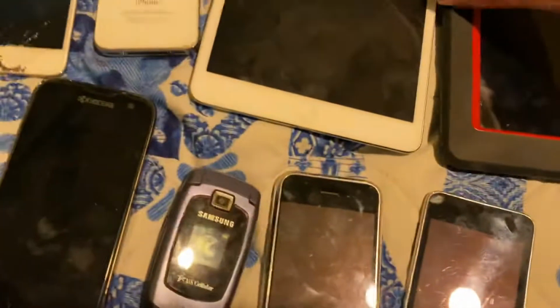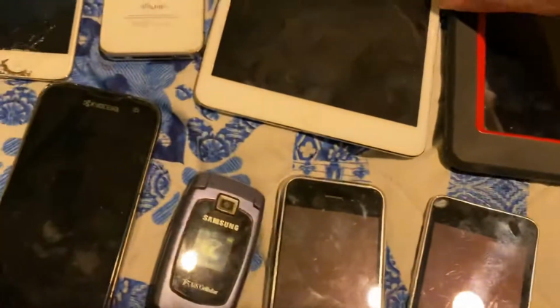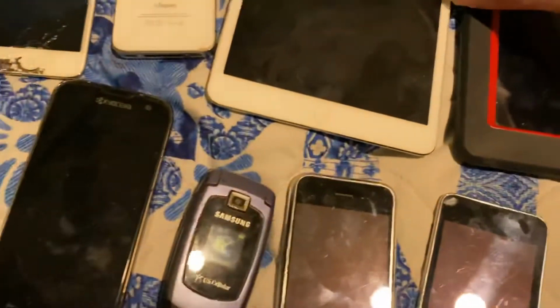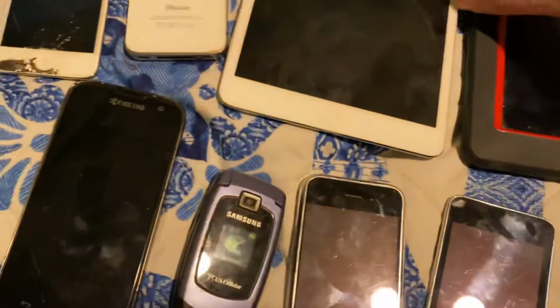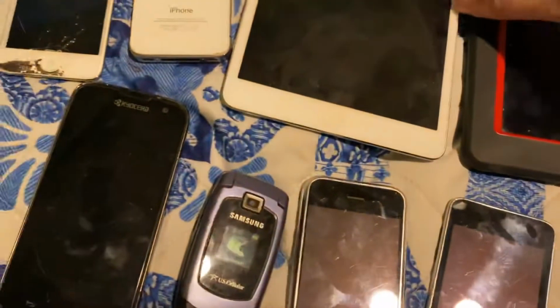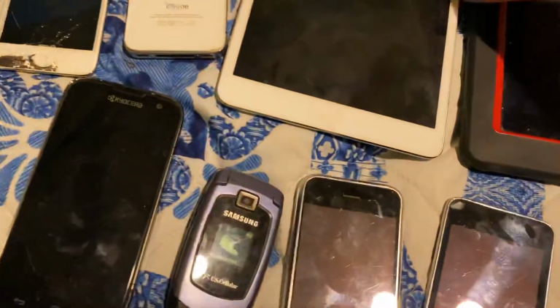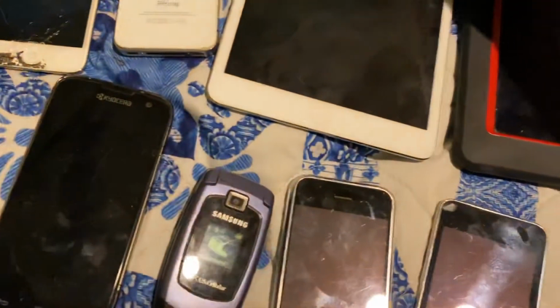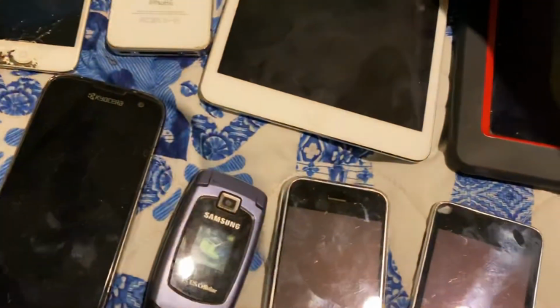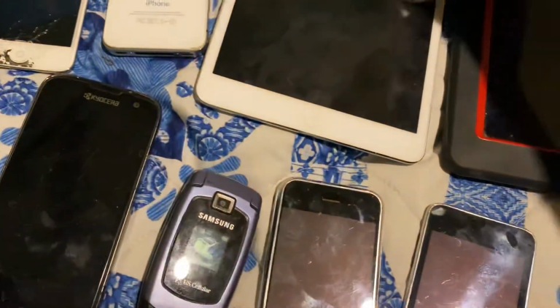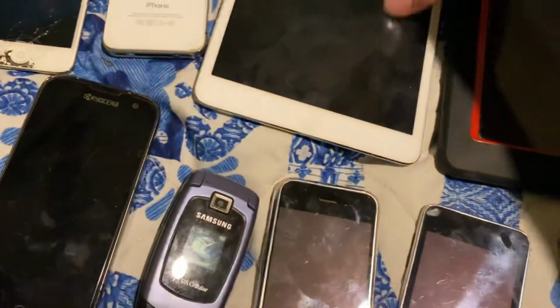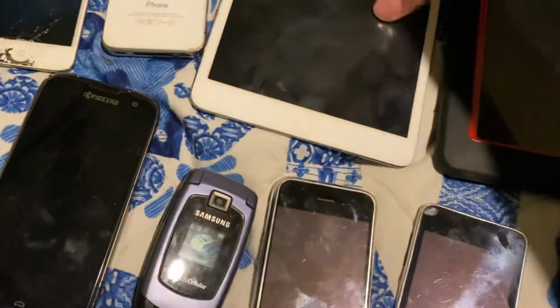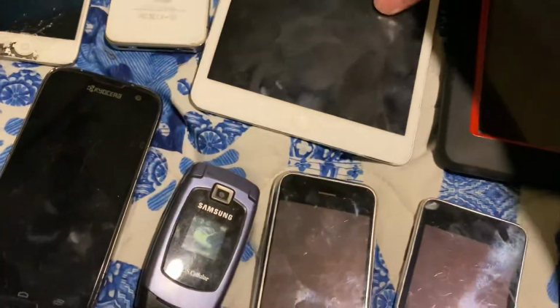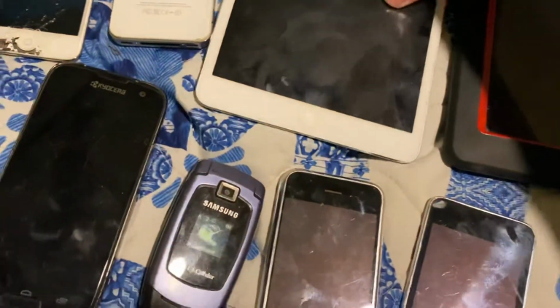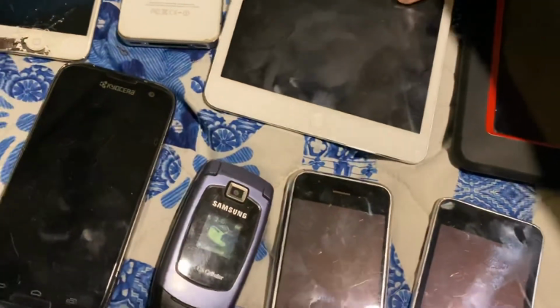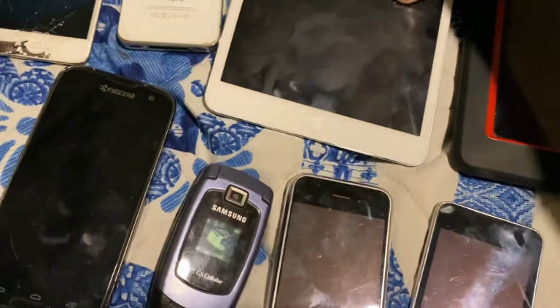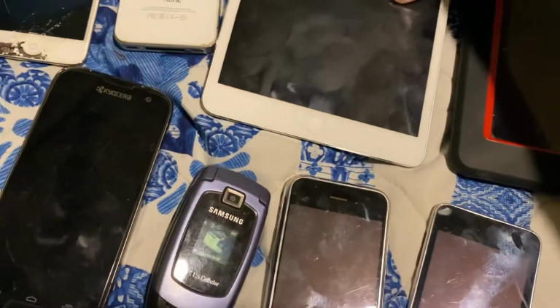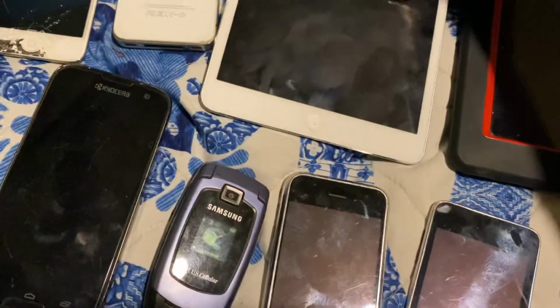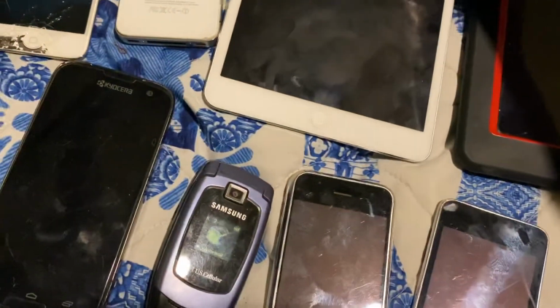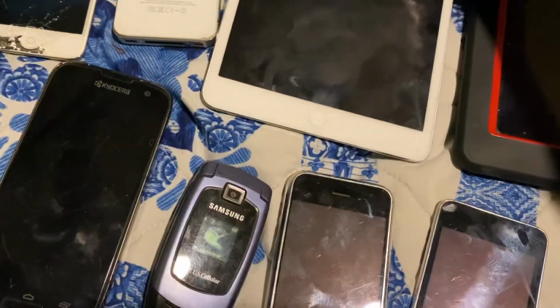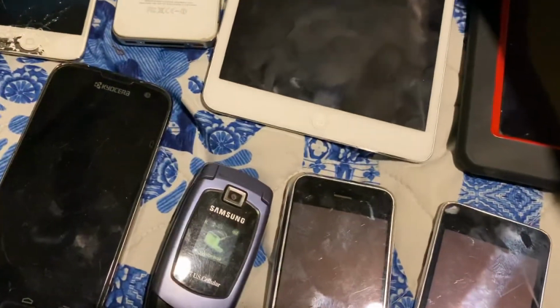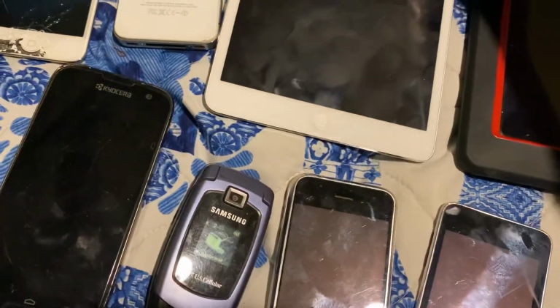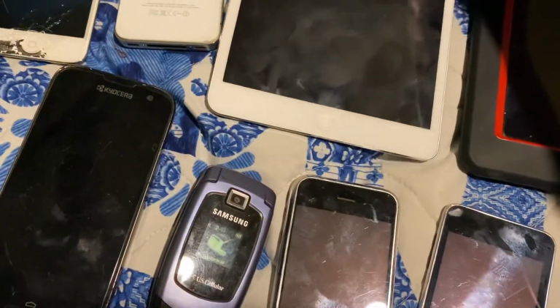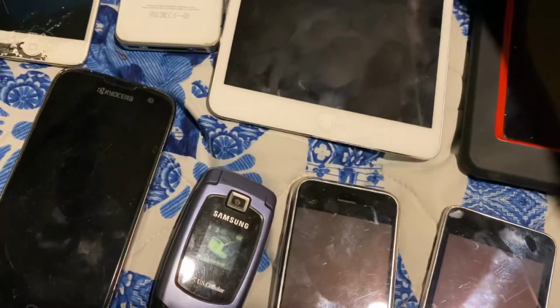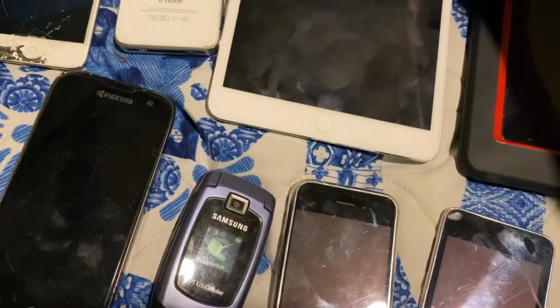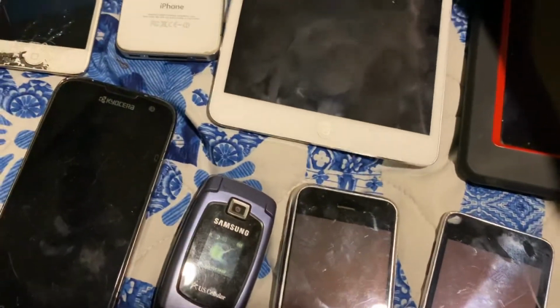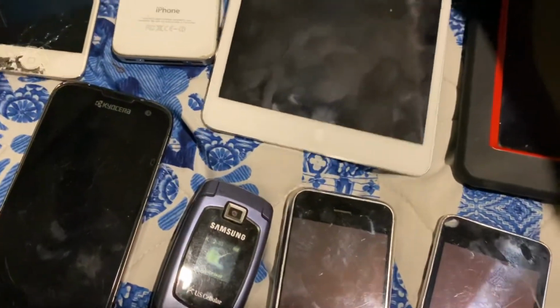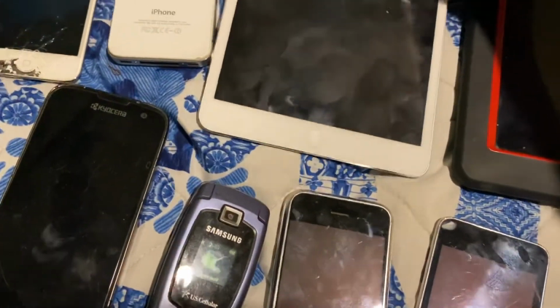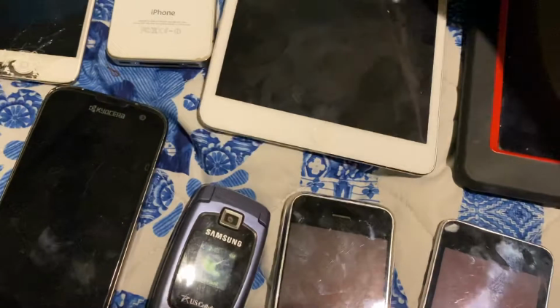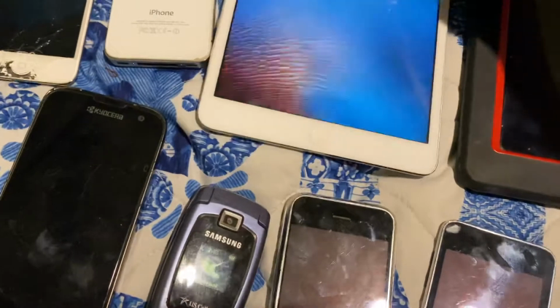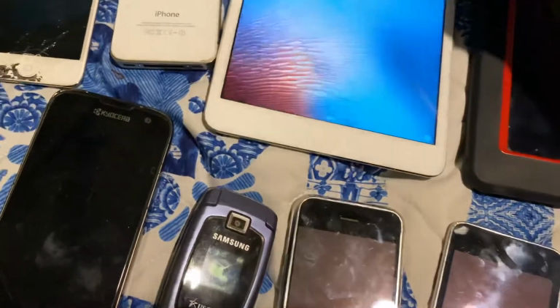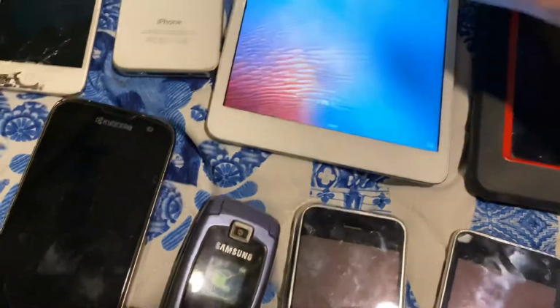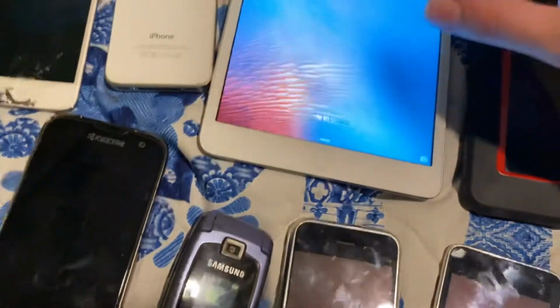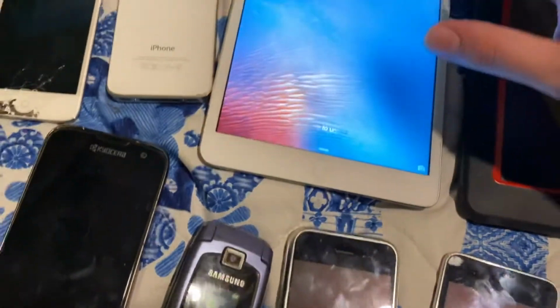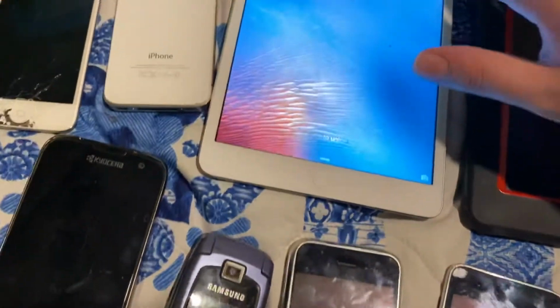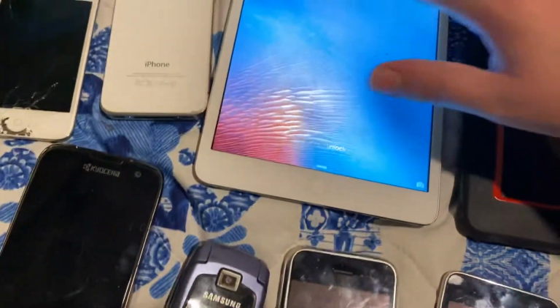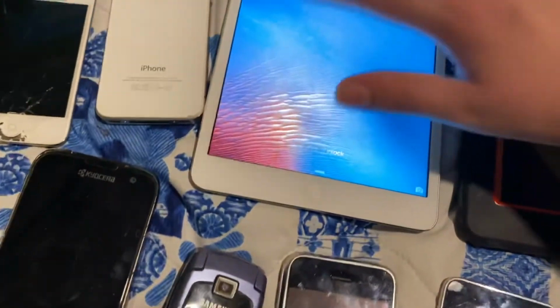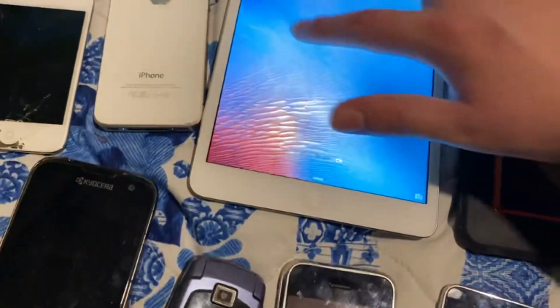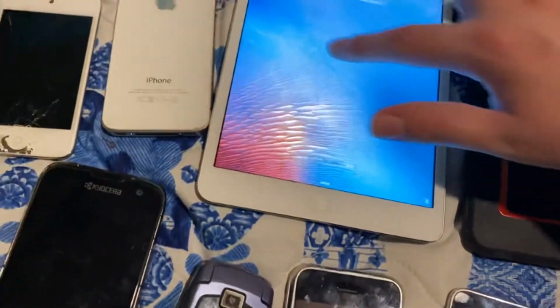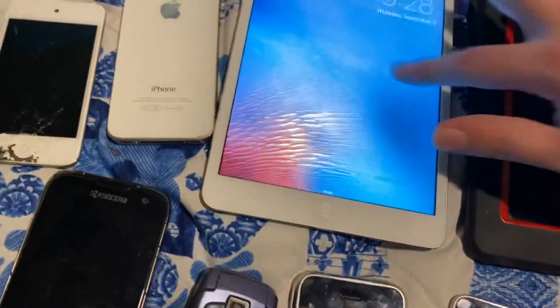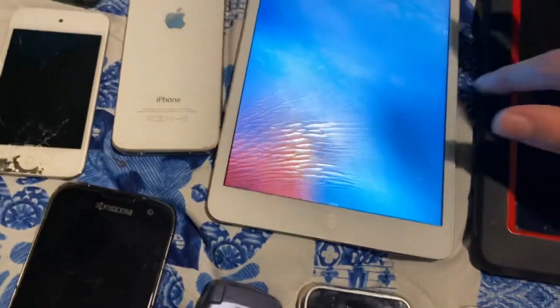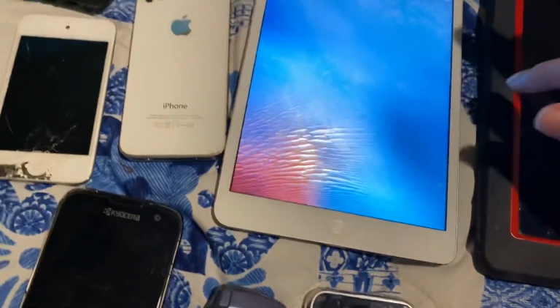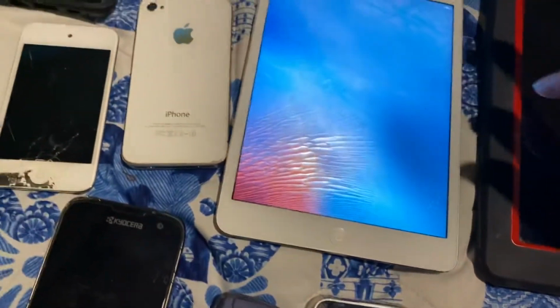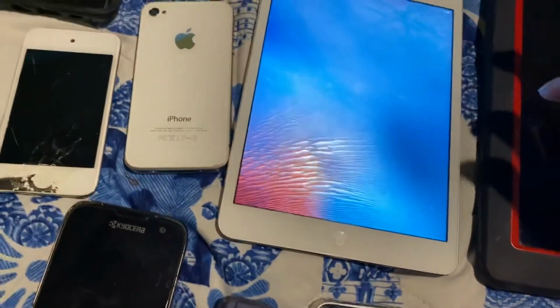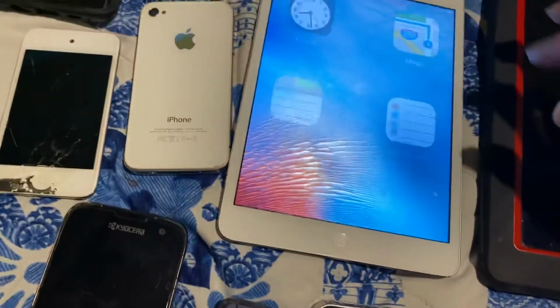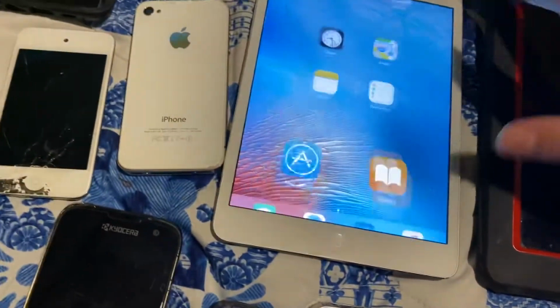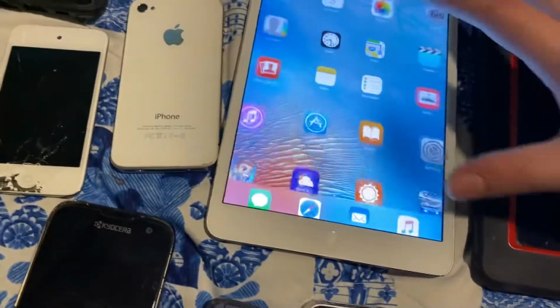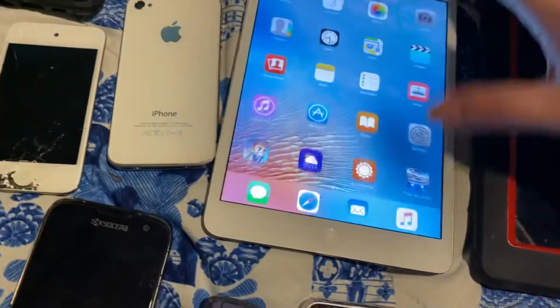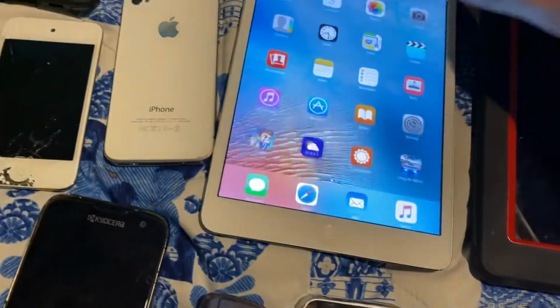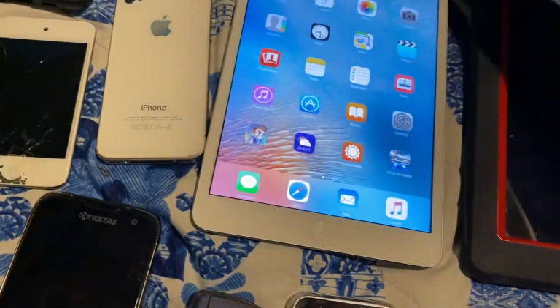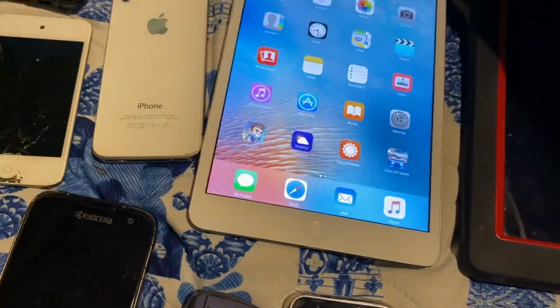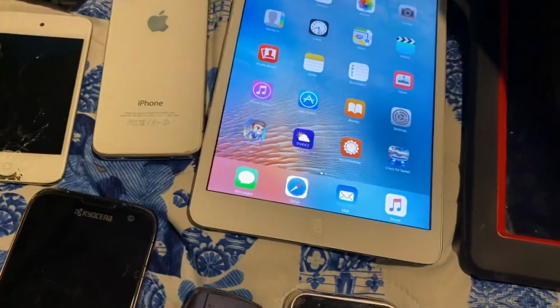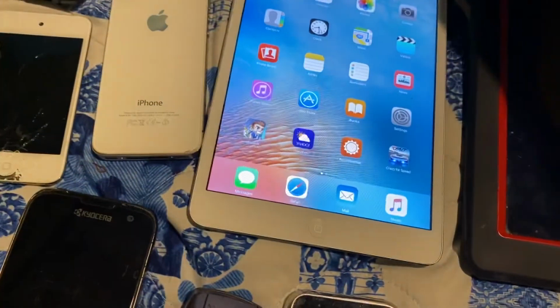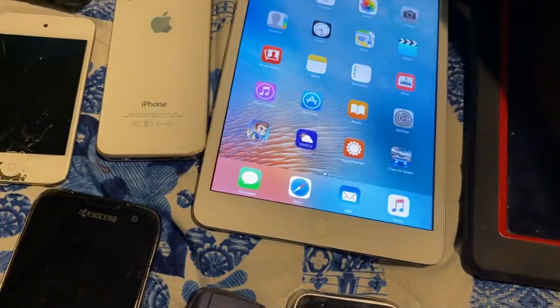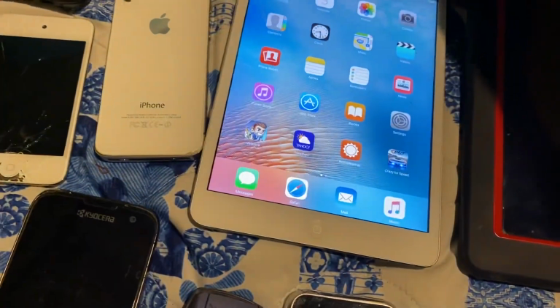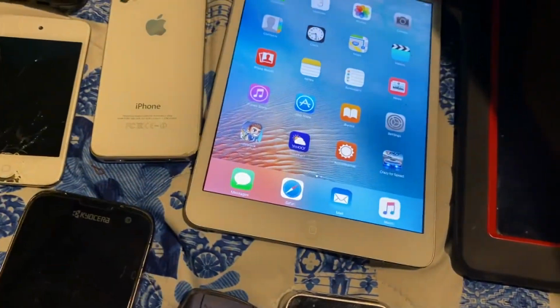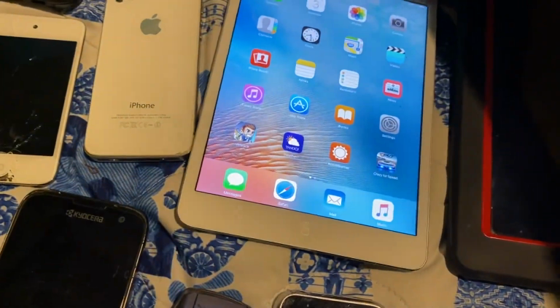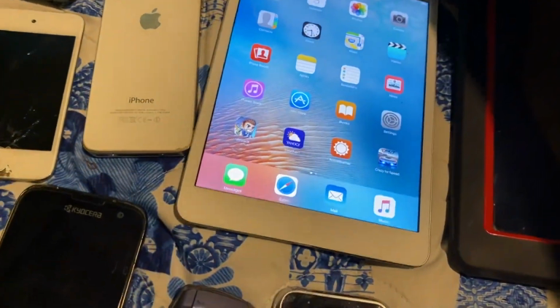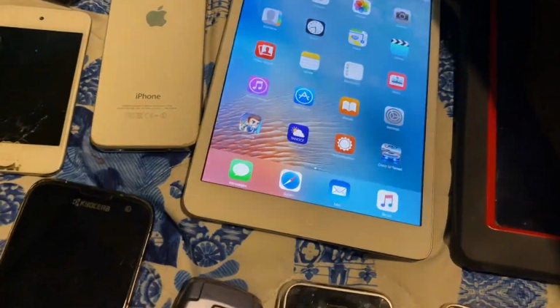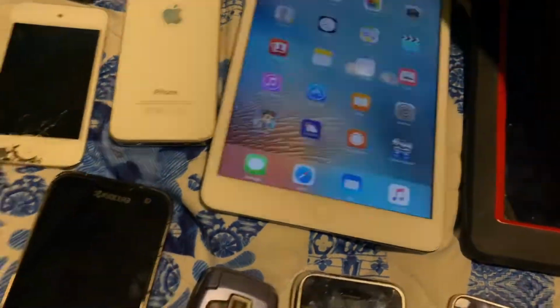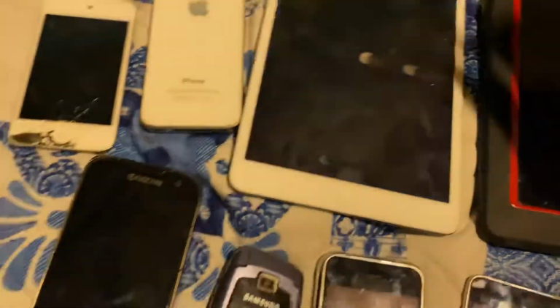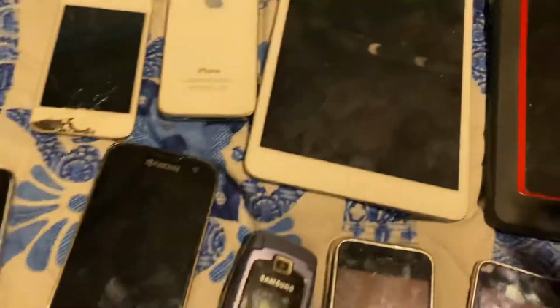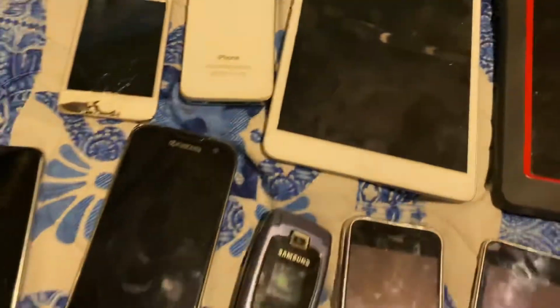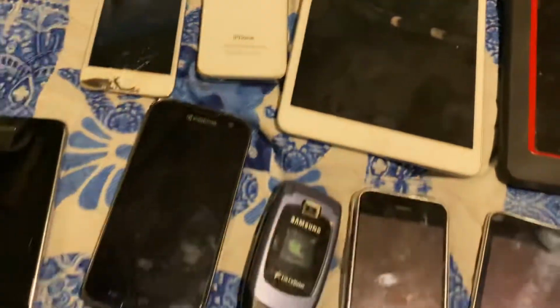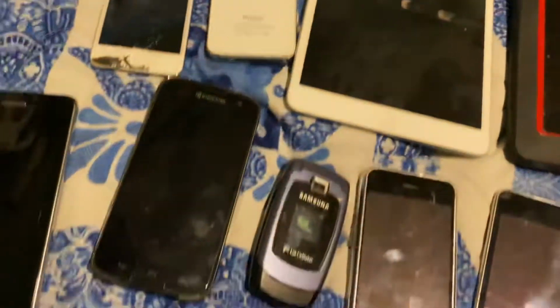Here's the thing I did the video on last — the iPad Mini 1st Gen — fully working order.